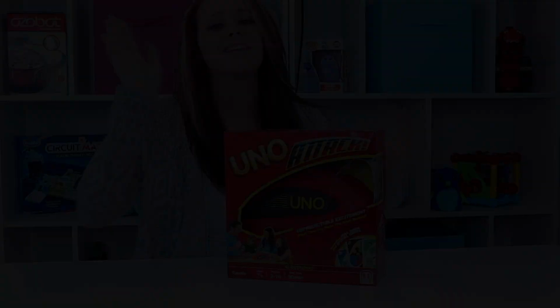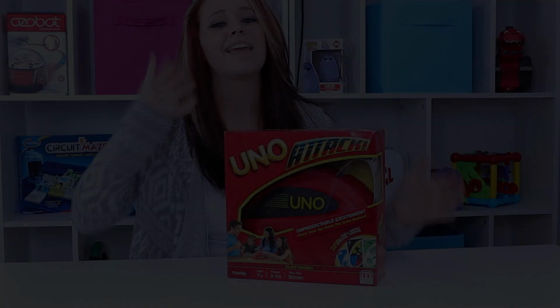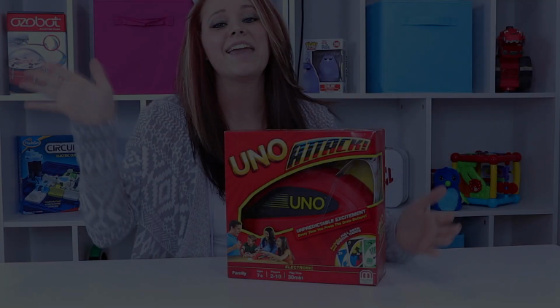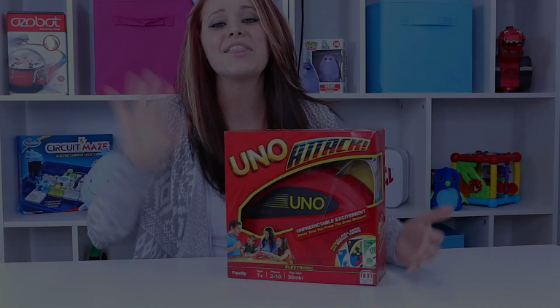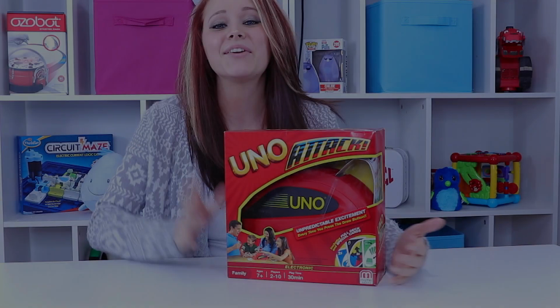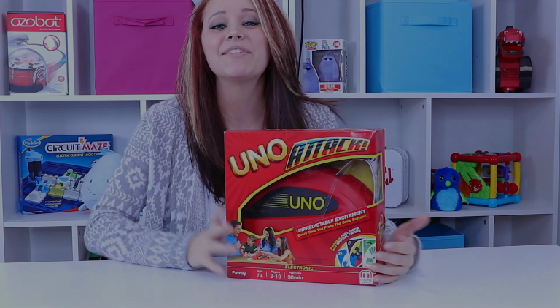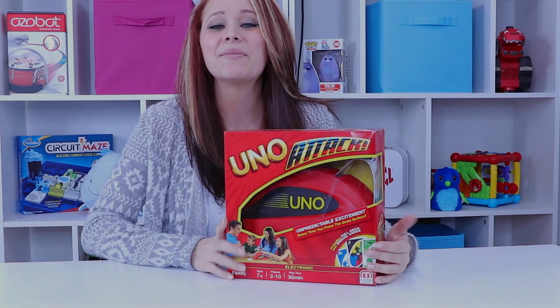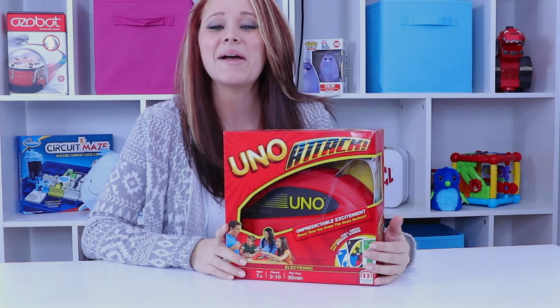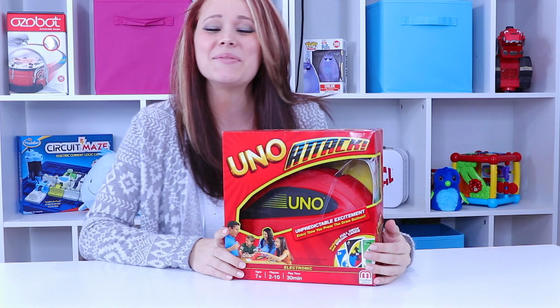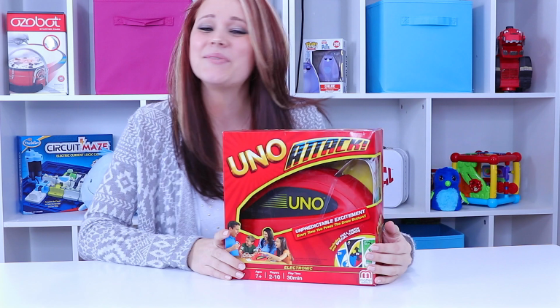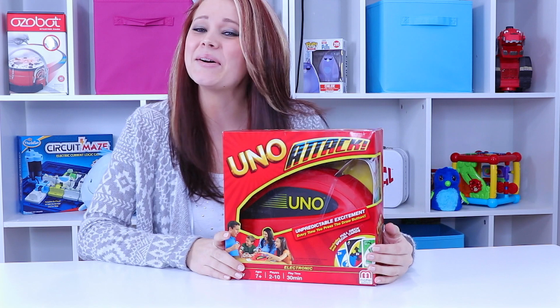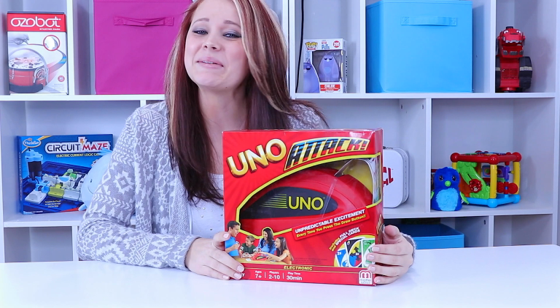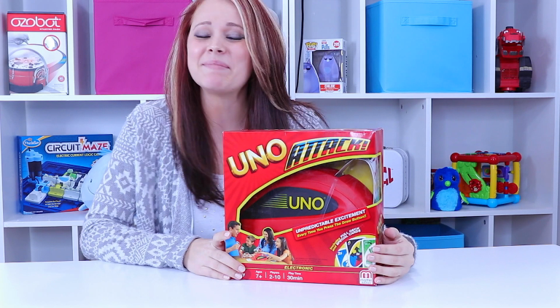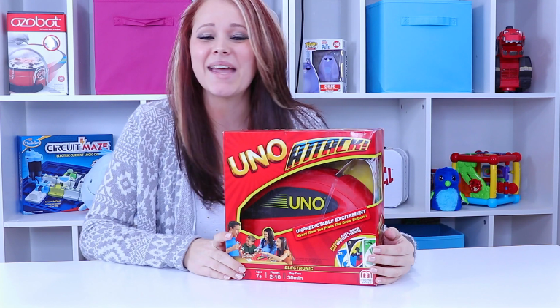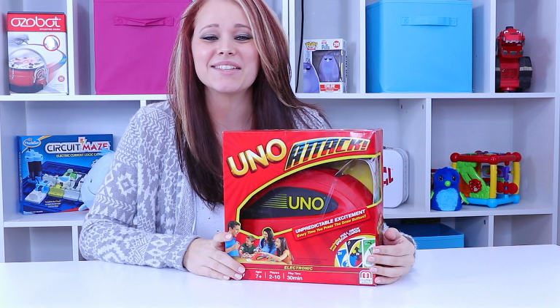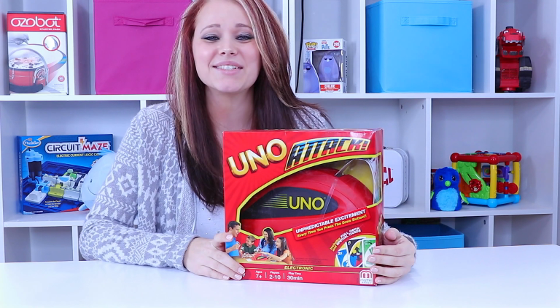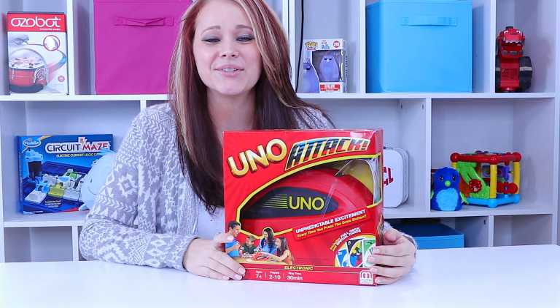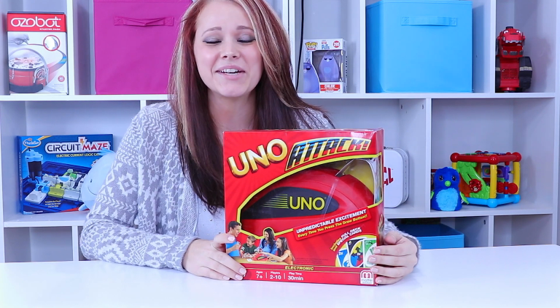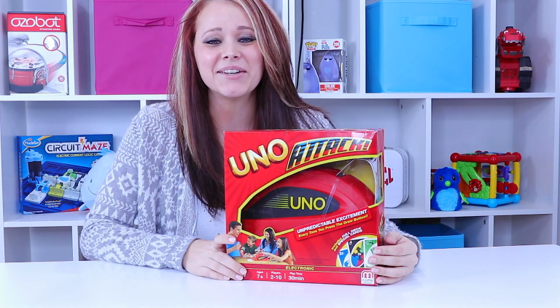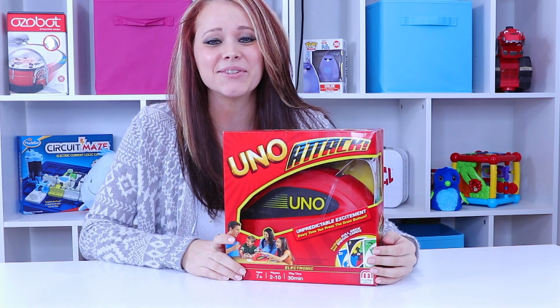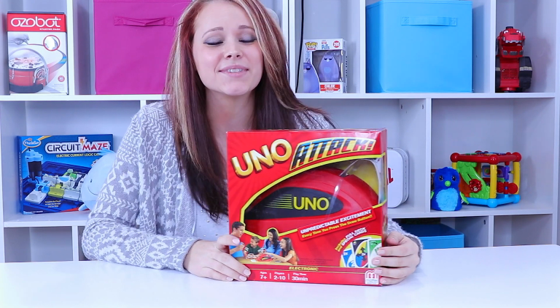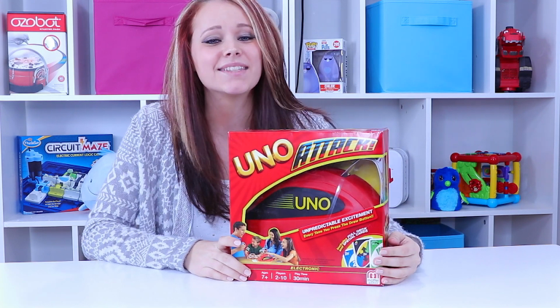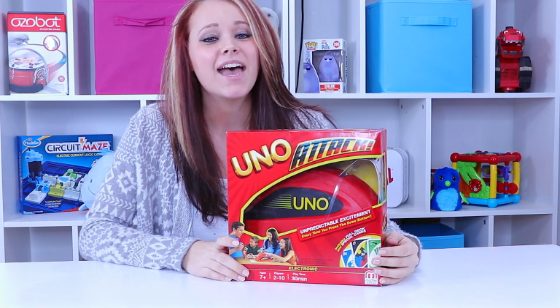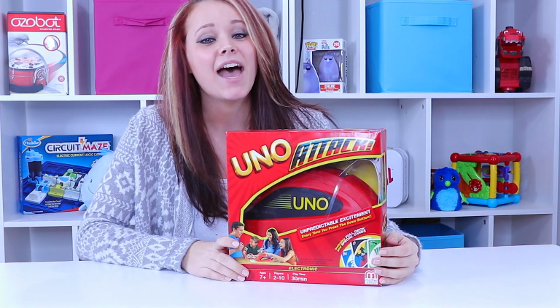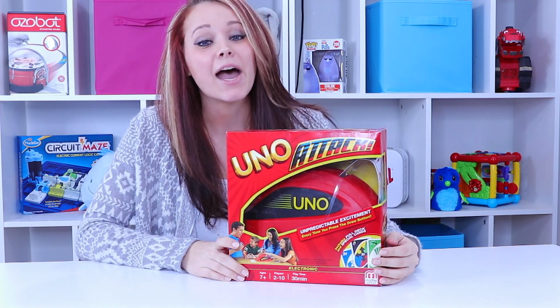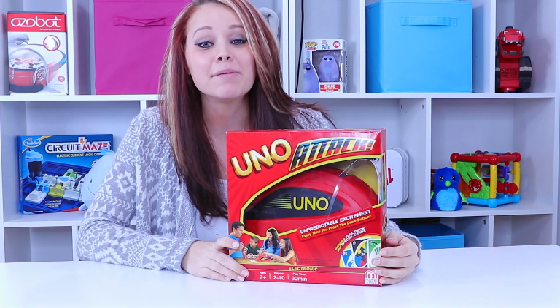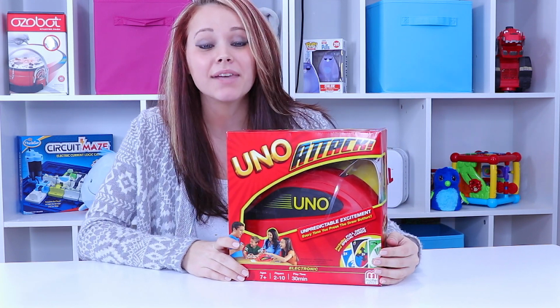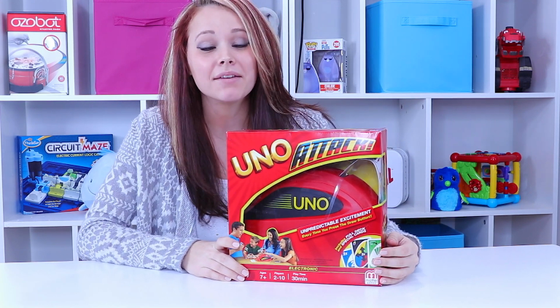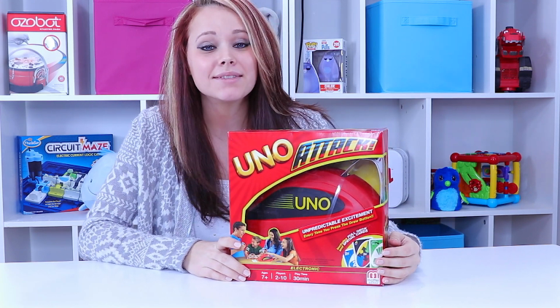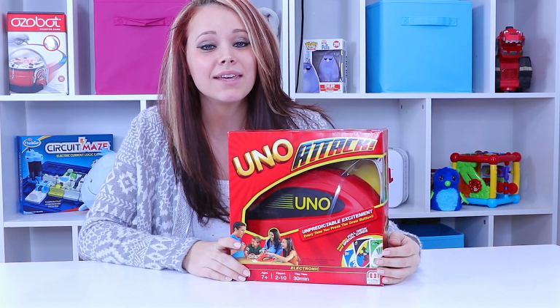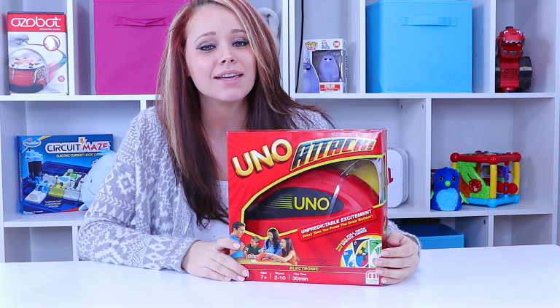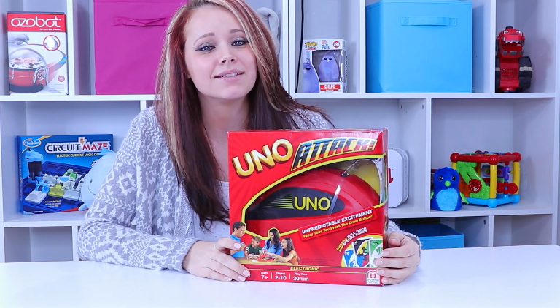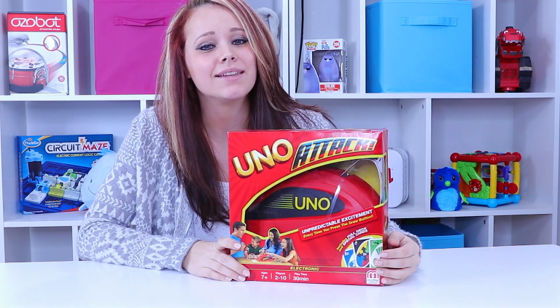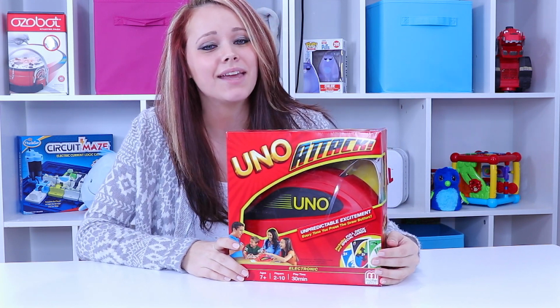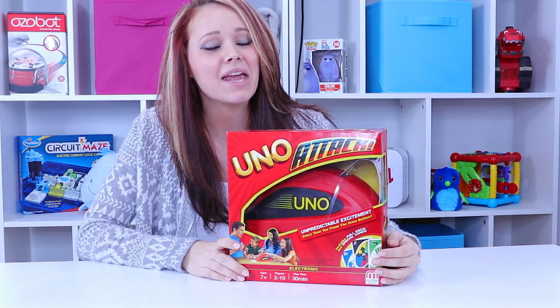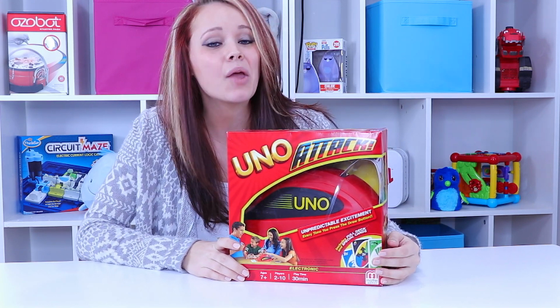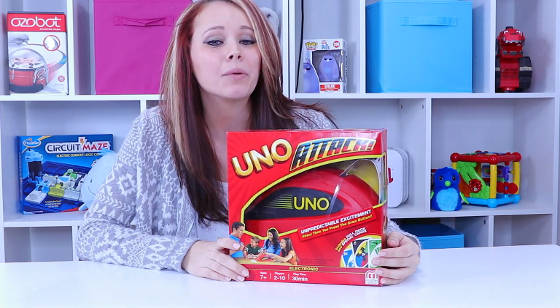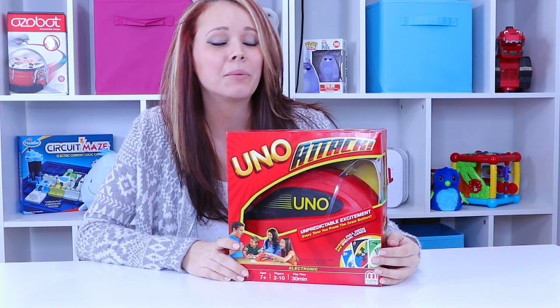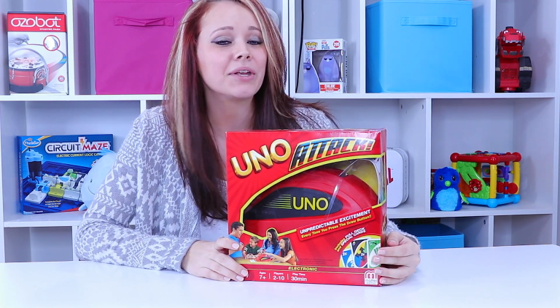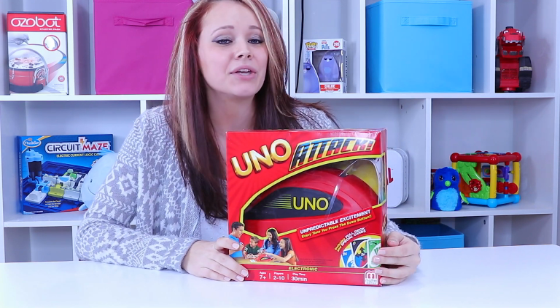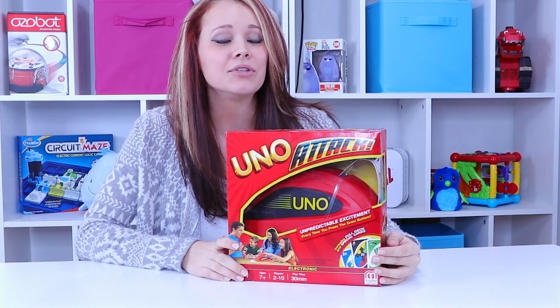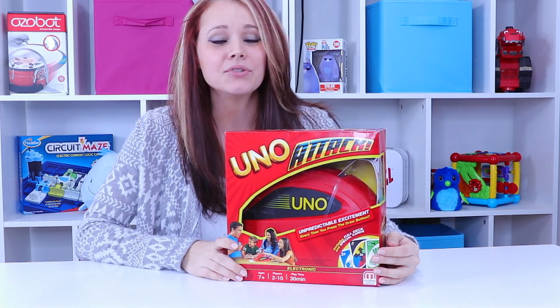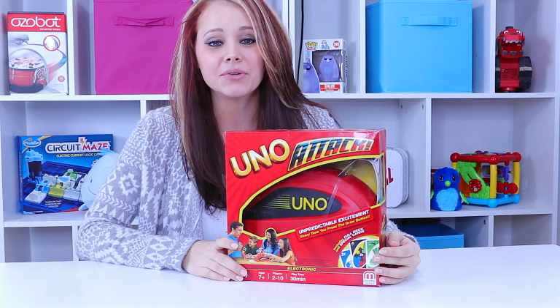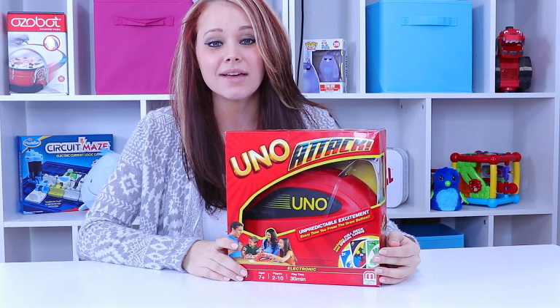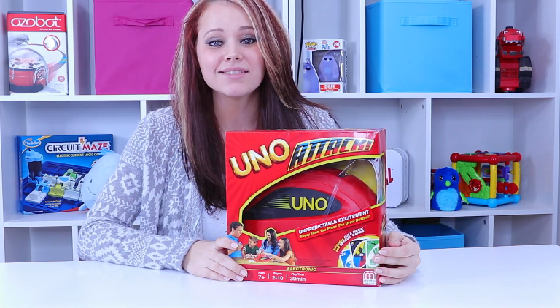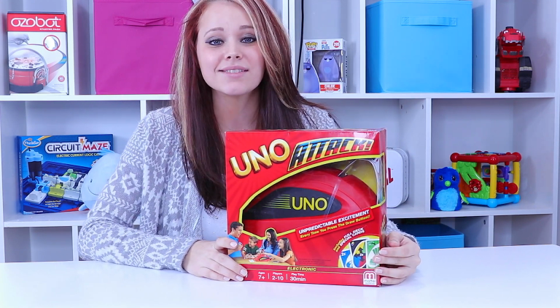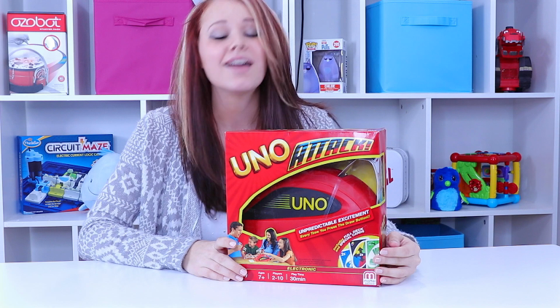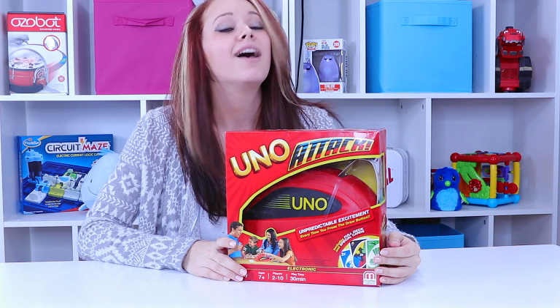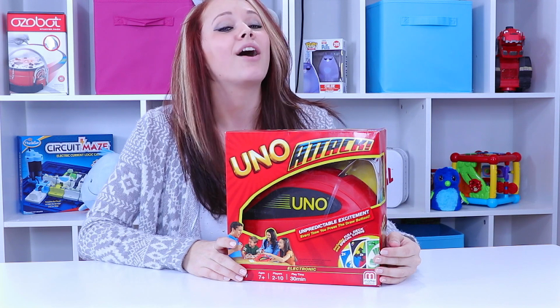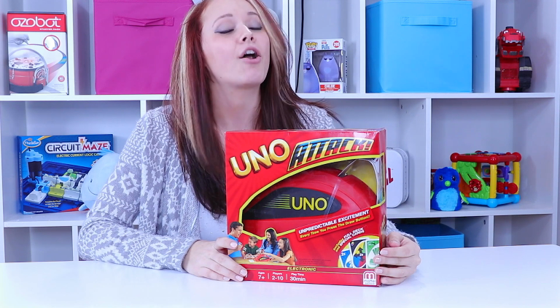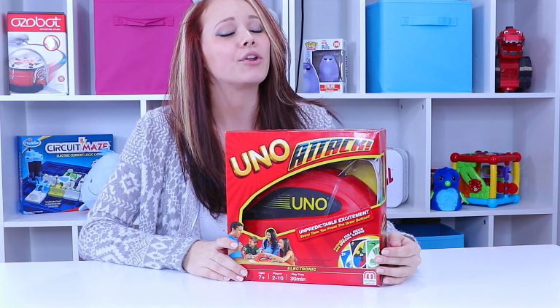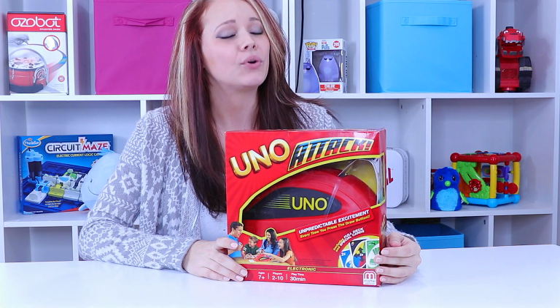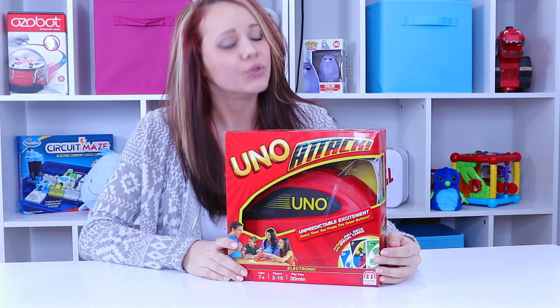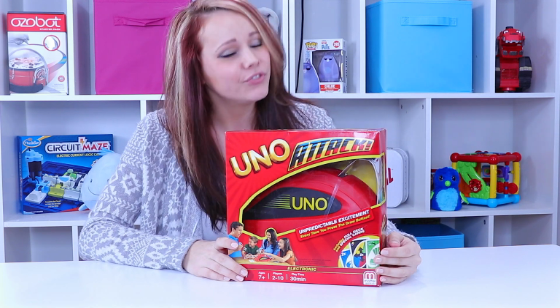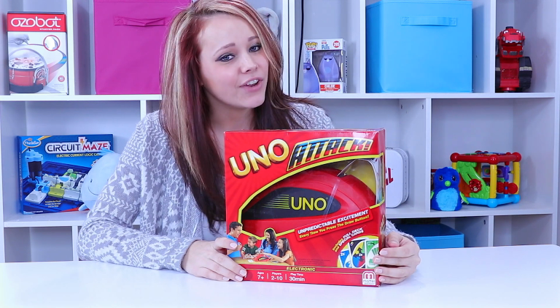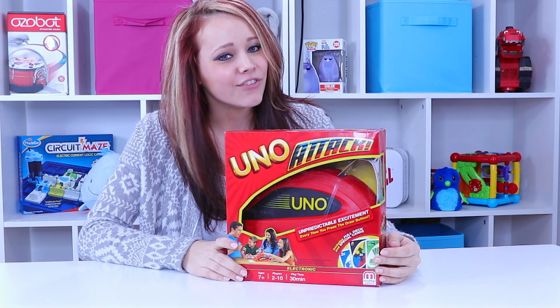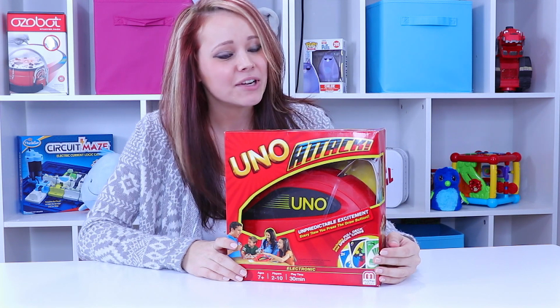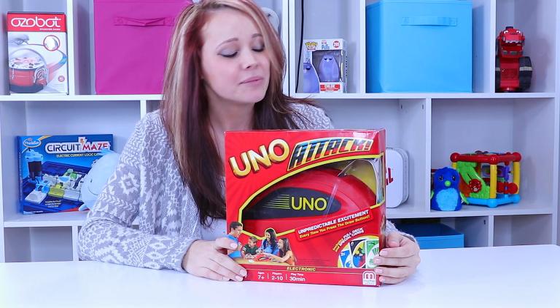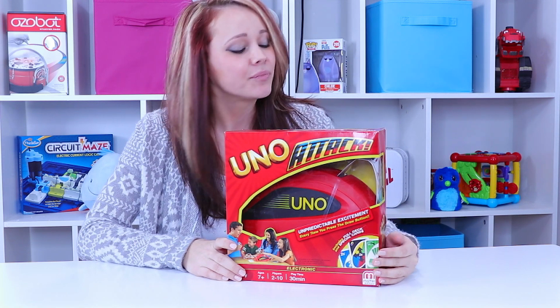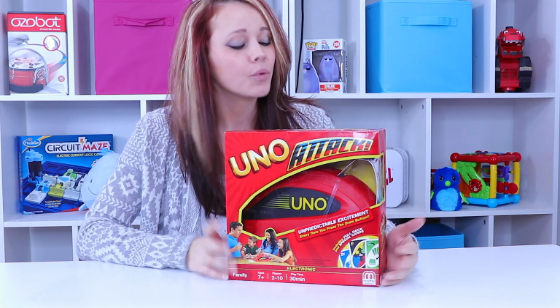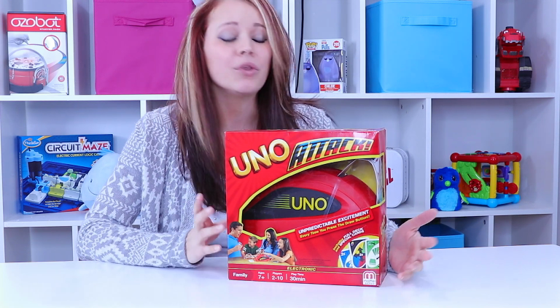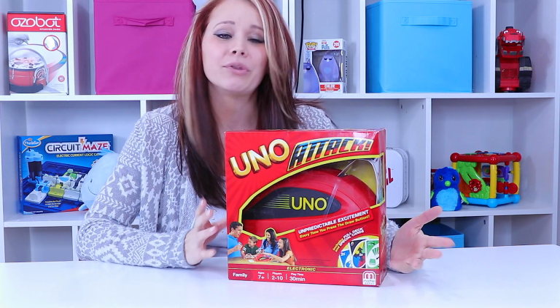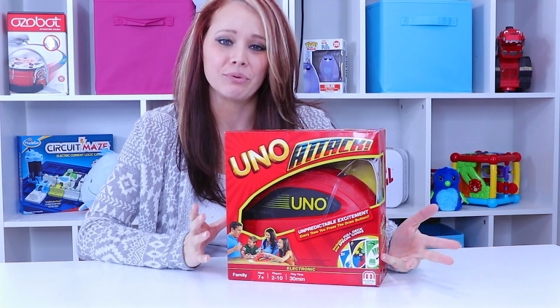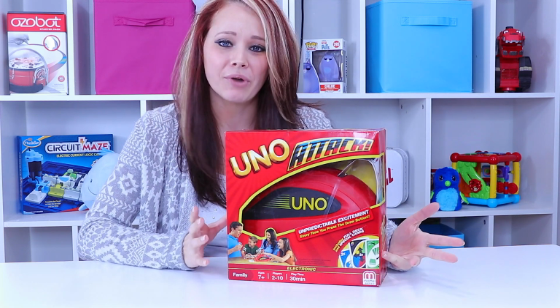Hey there everyone, welcome back to Toy Notes. I'm Kelsey and today we're putting a new twist on an old favorite with Uno.